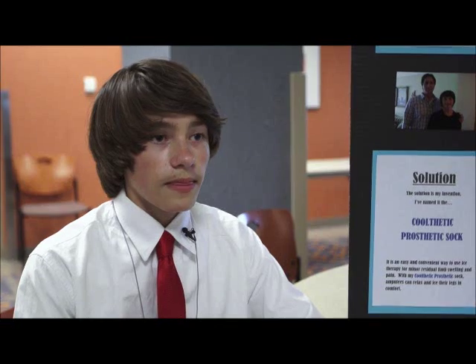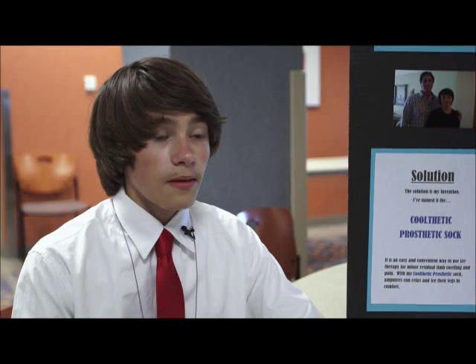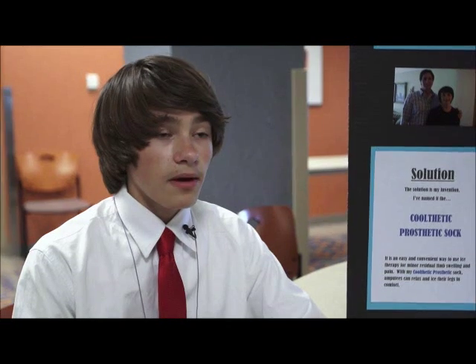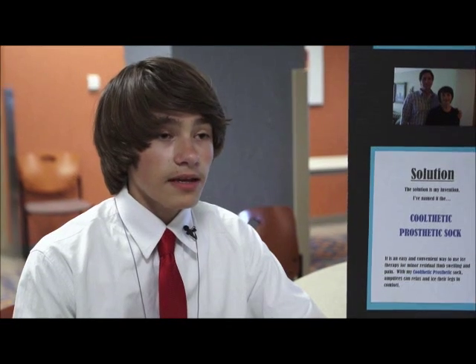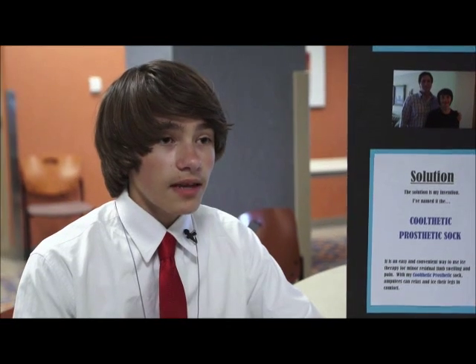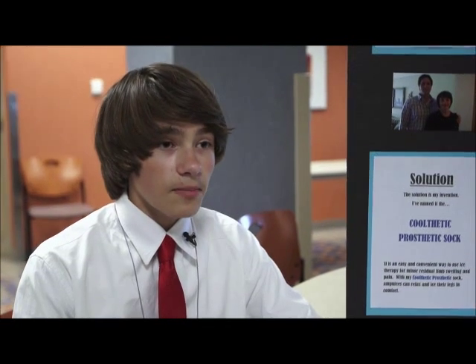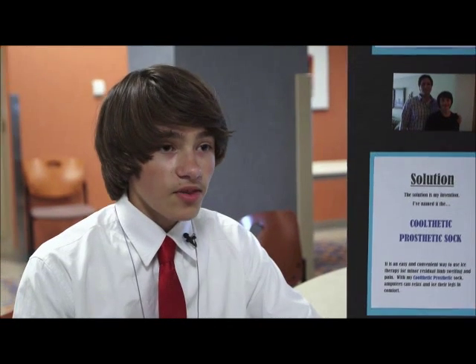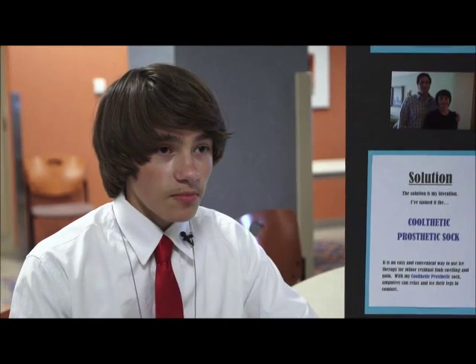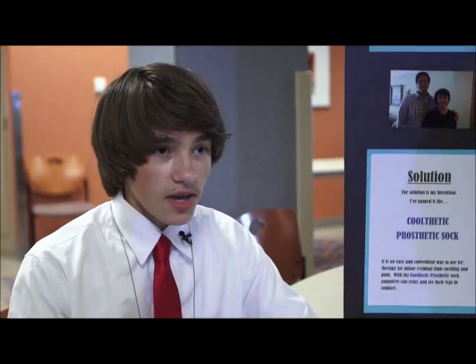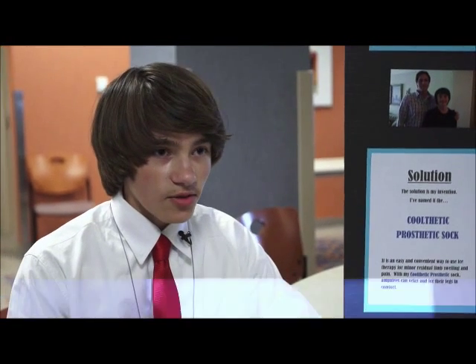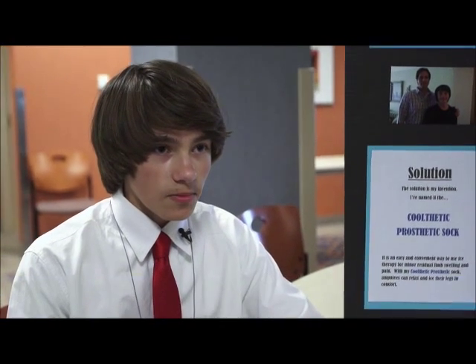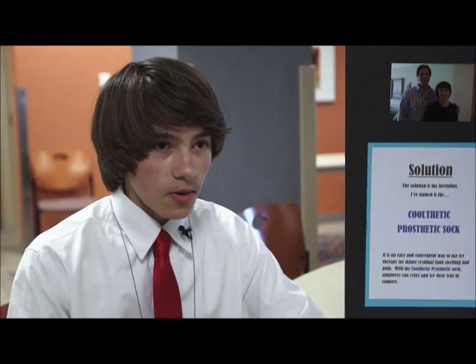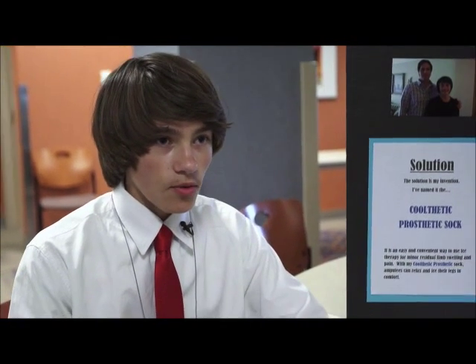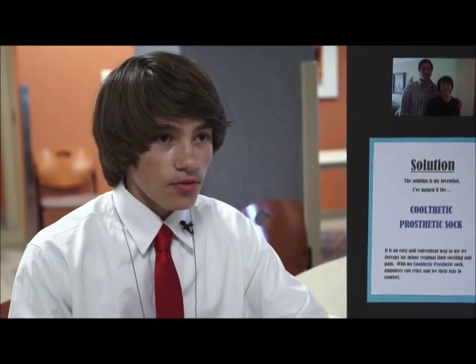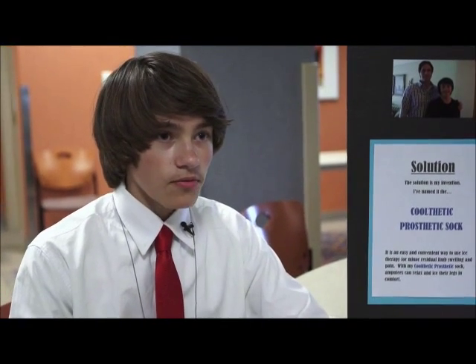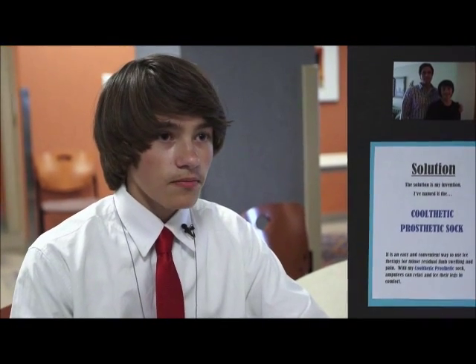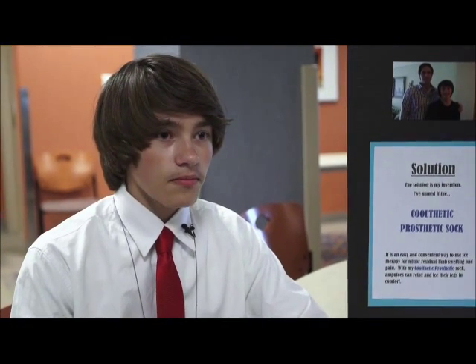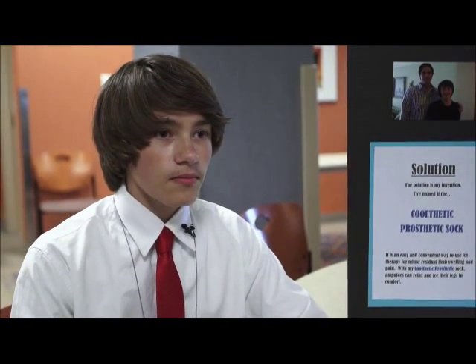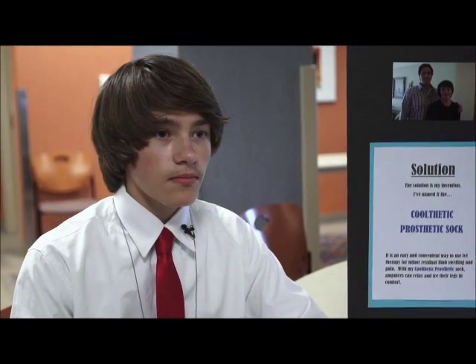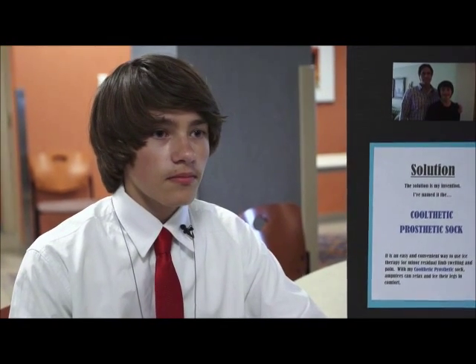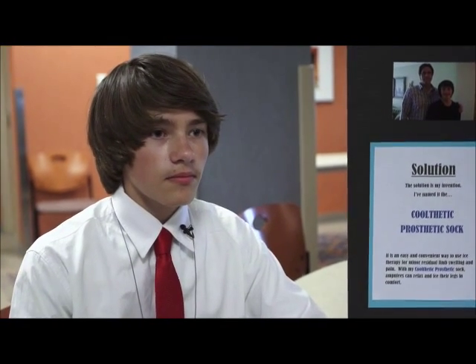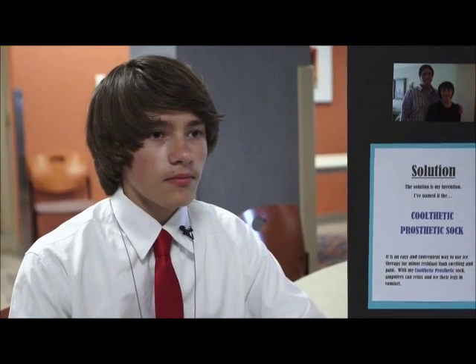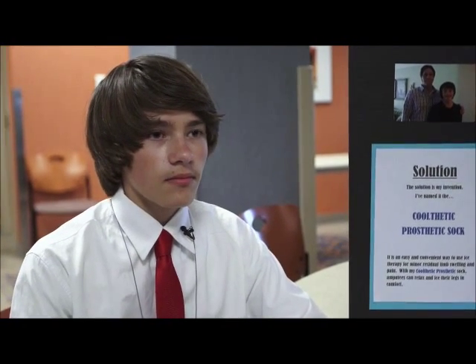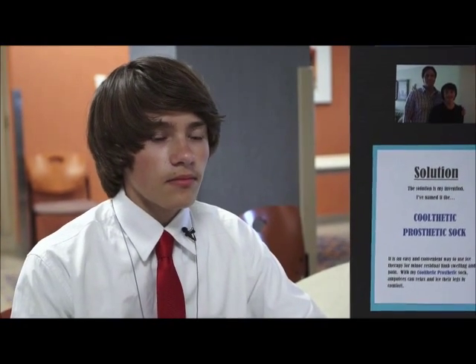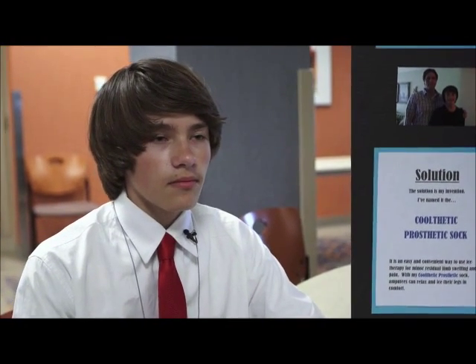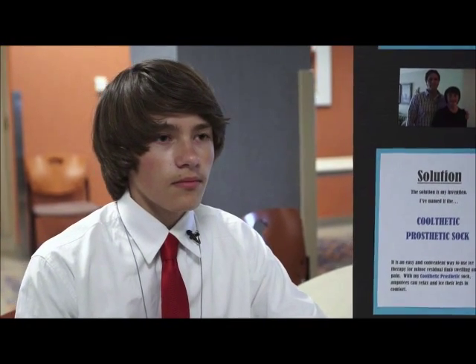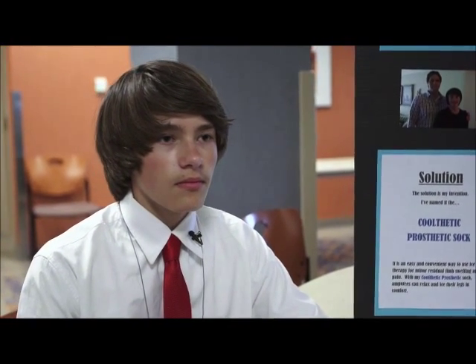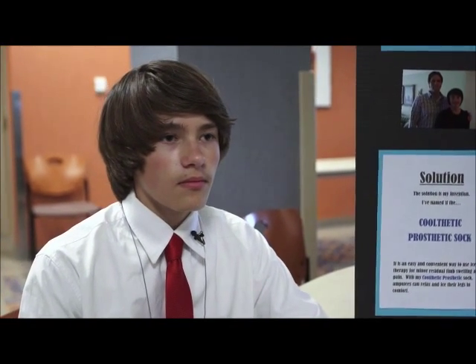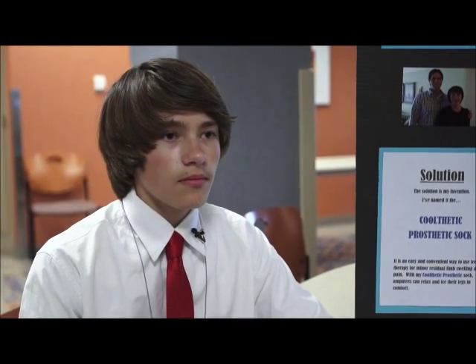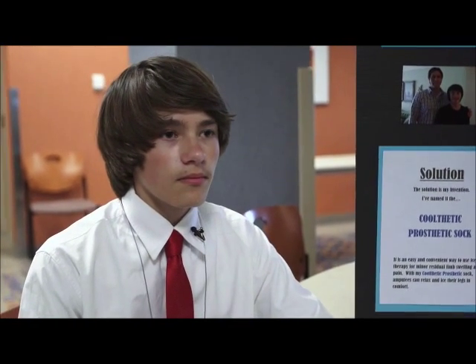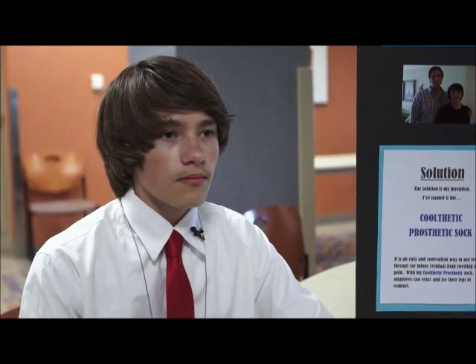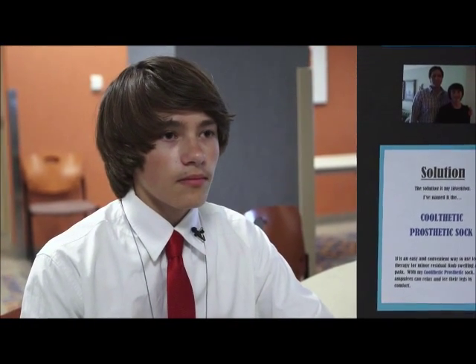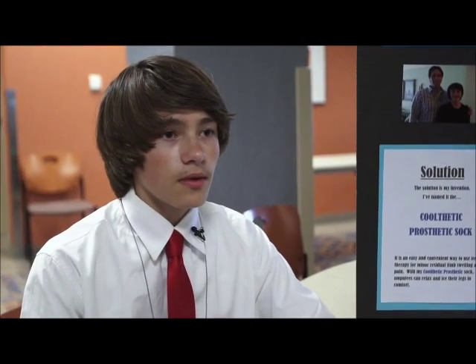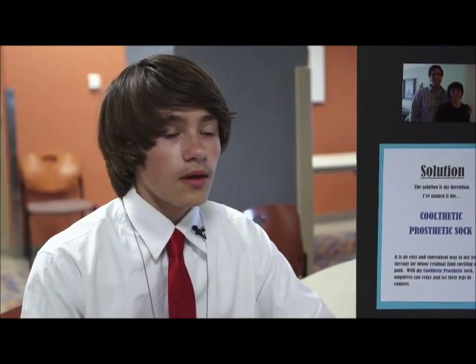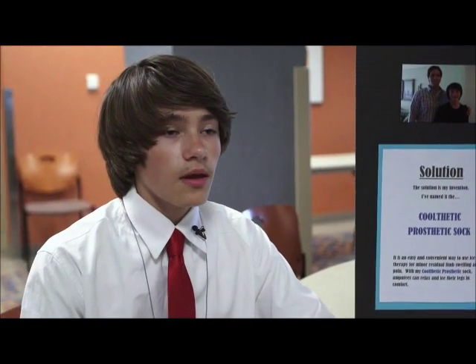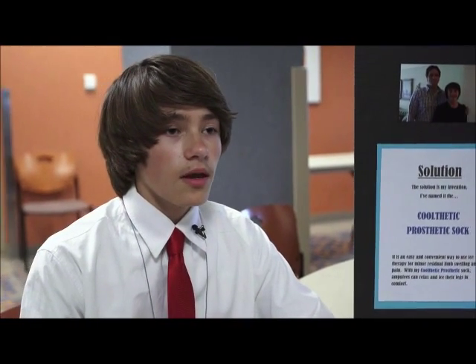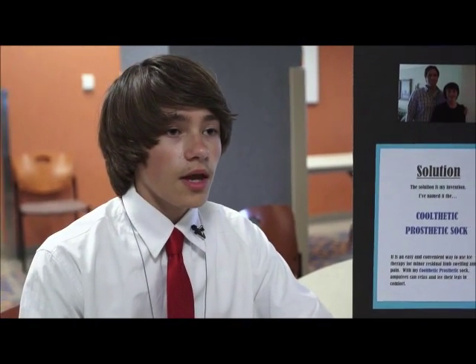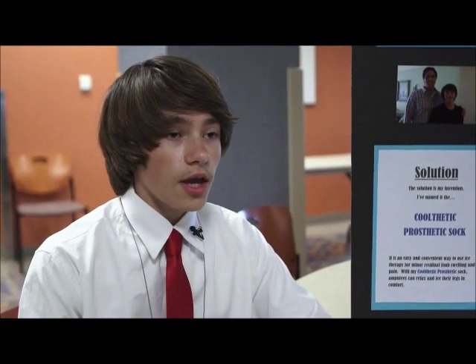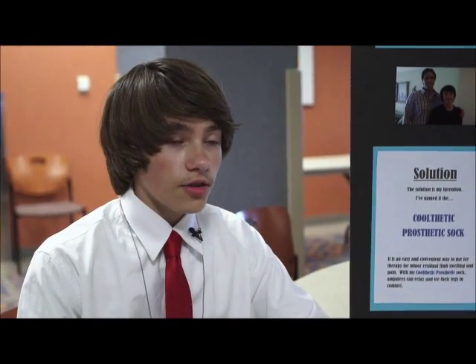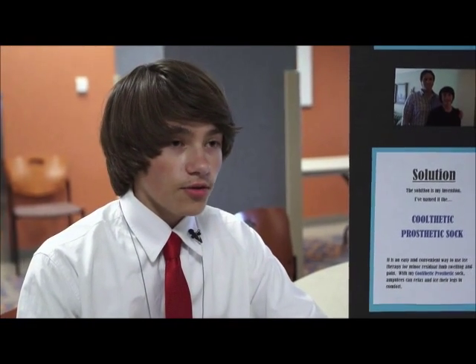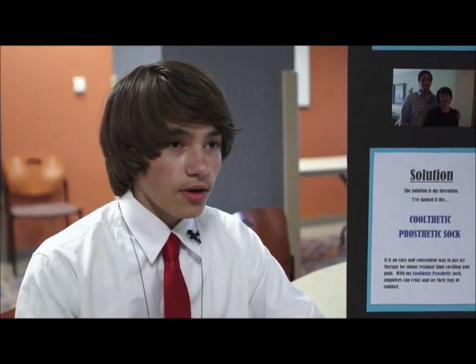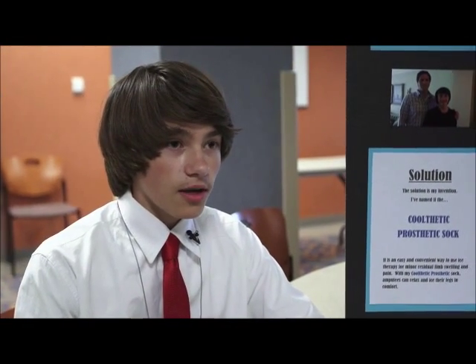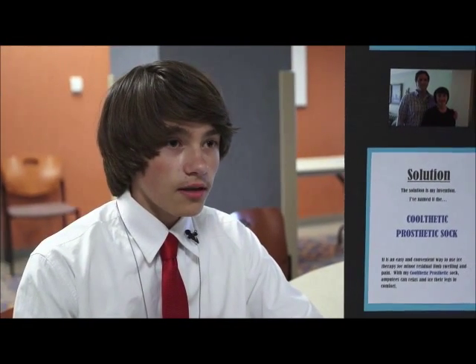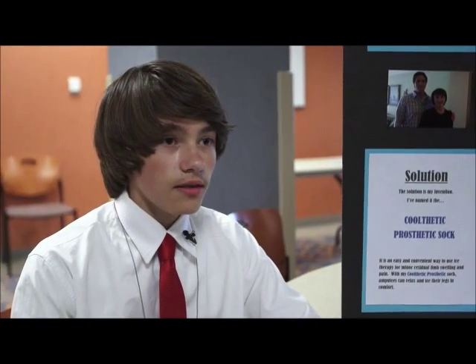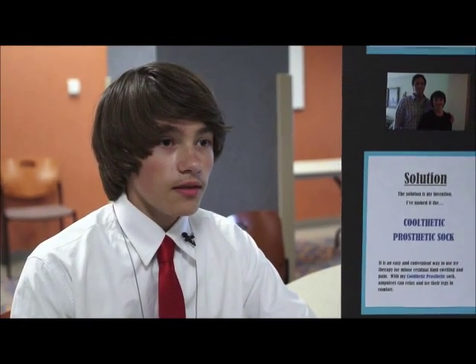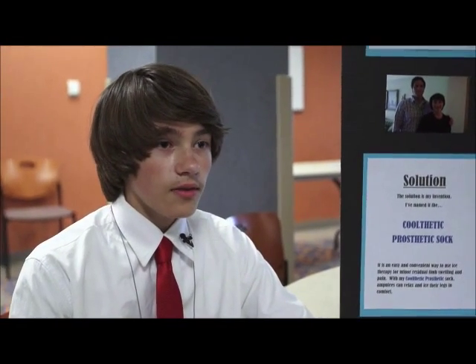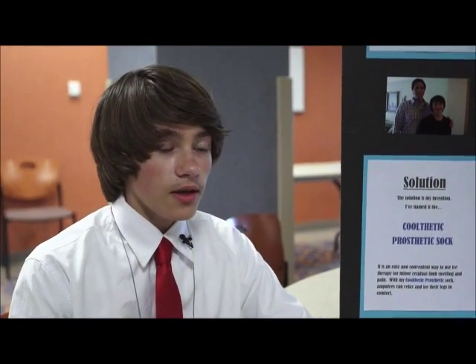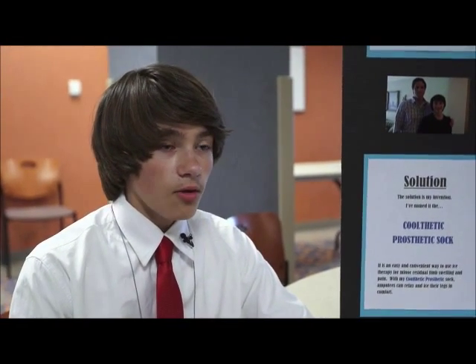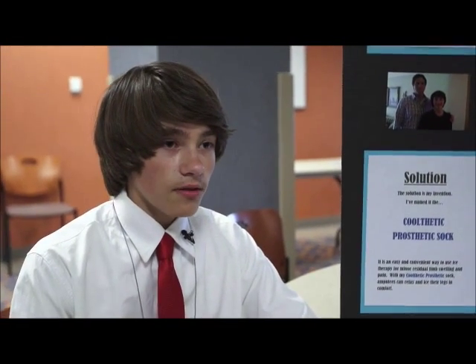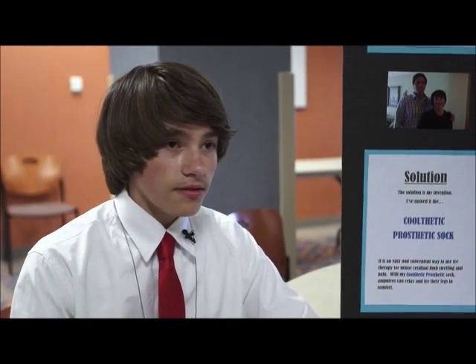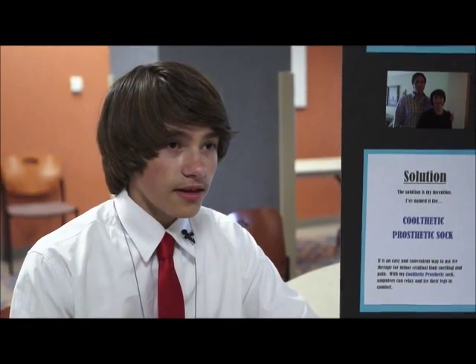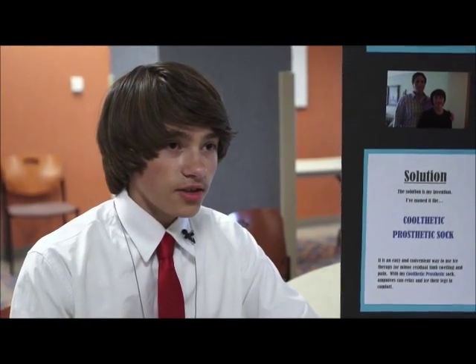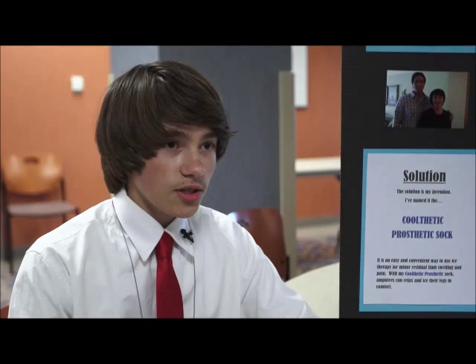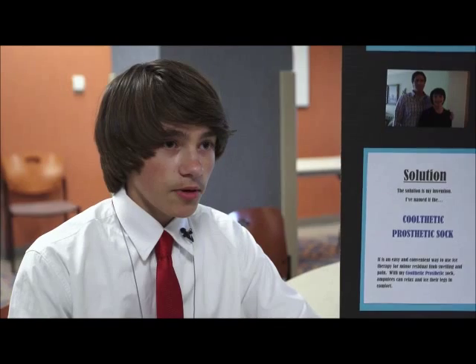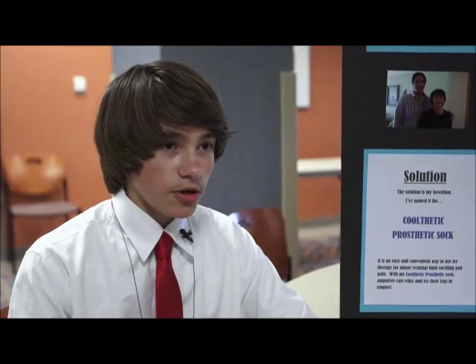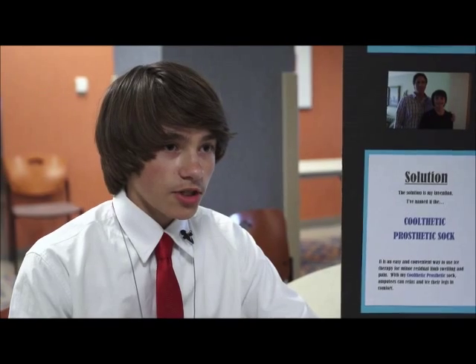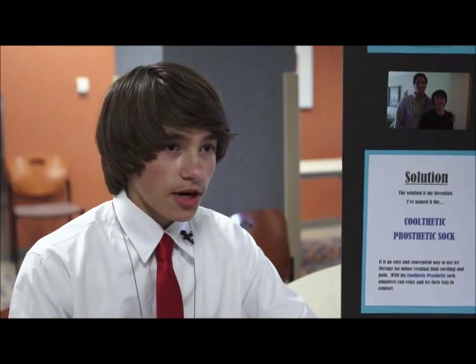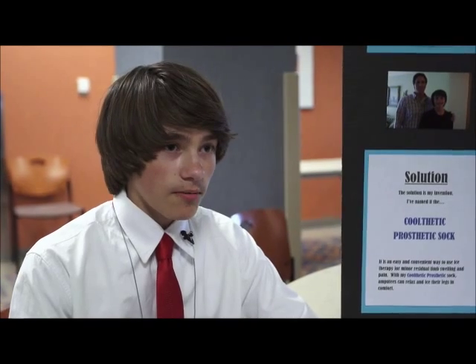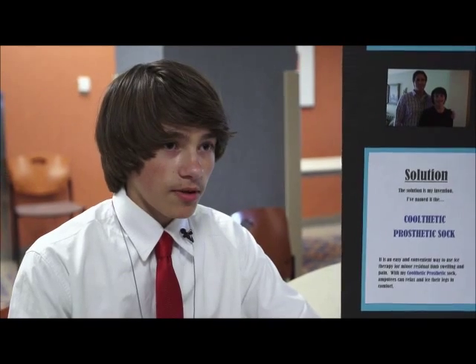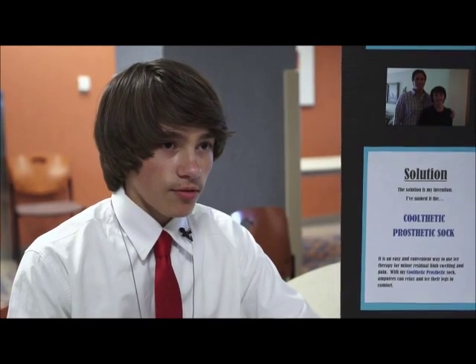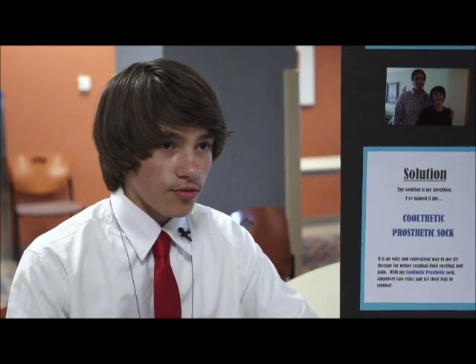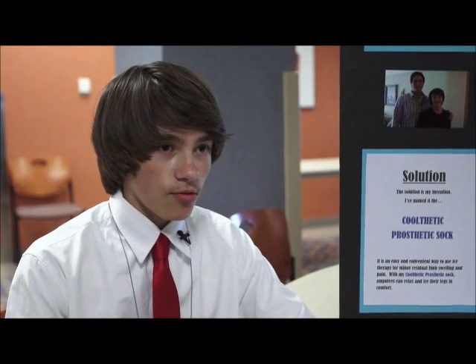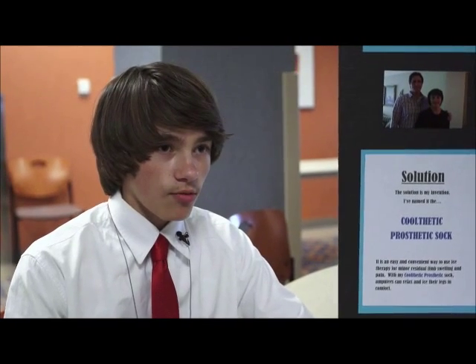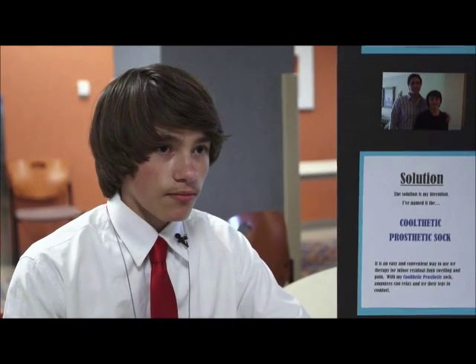My name is Matthew Bowles. I'm in eighth grade, and I go to Olentangy Berkshire Middle School.